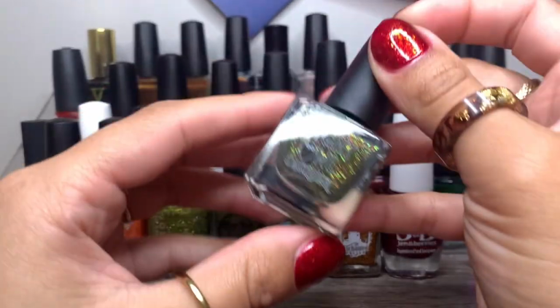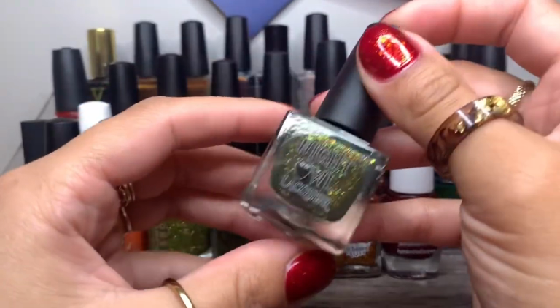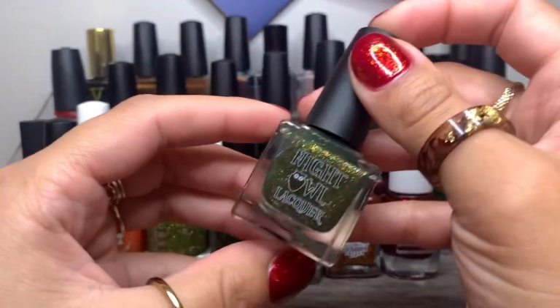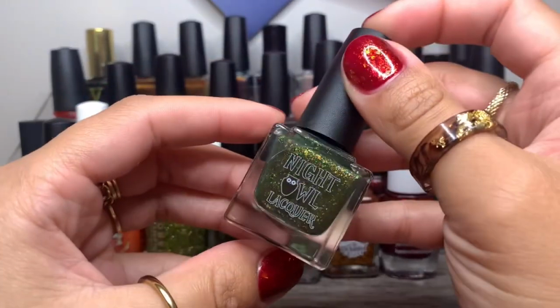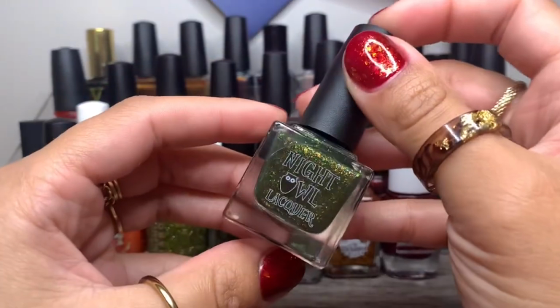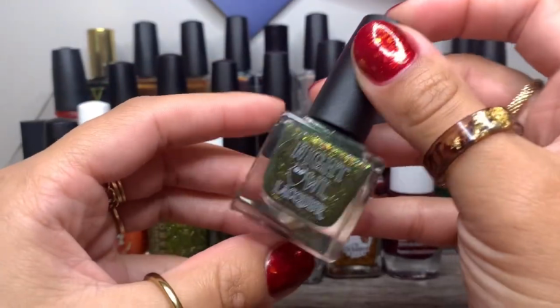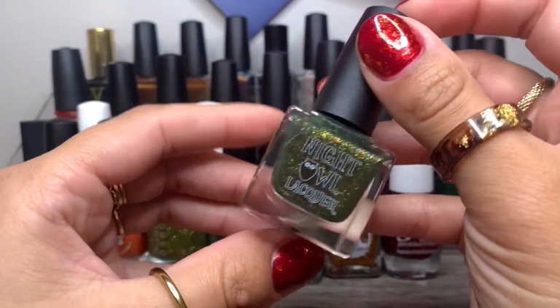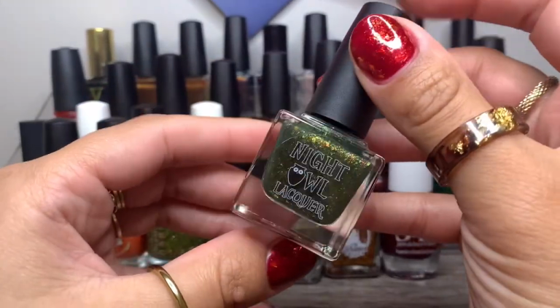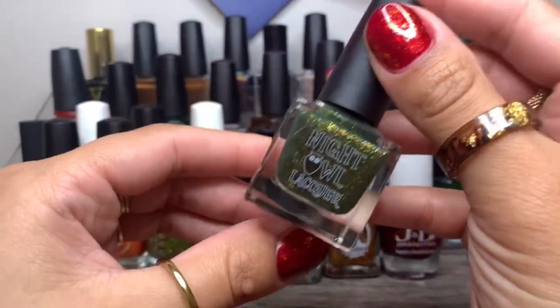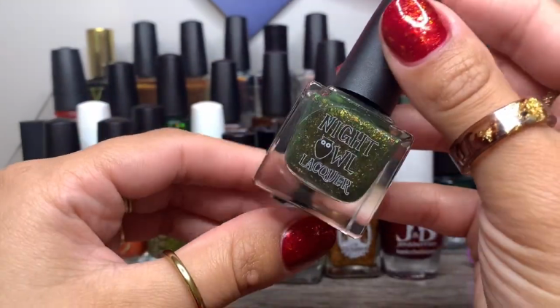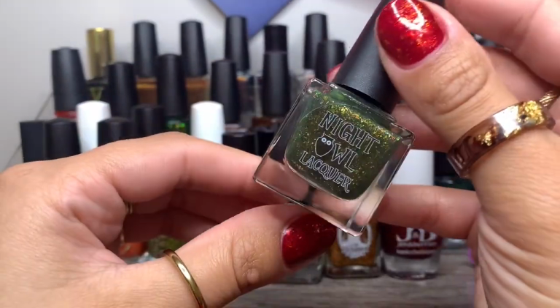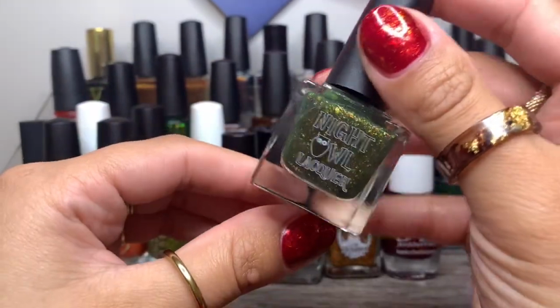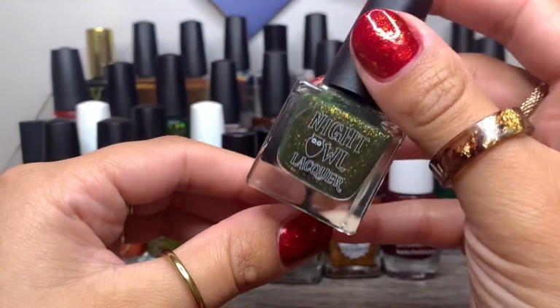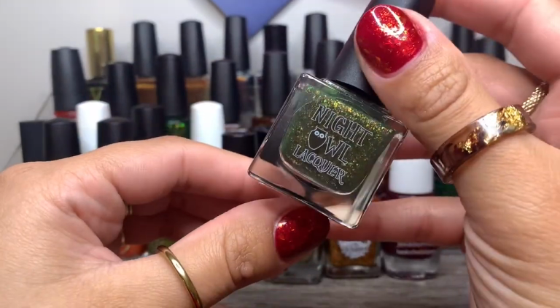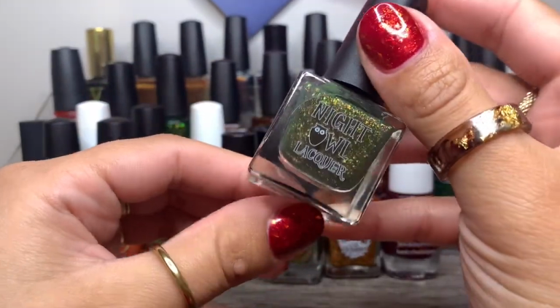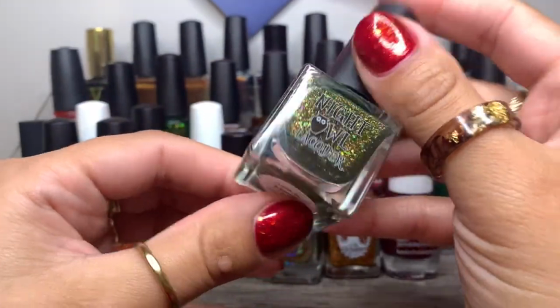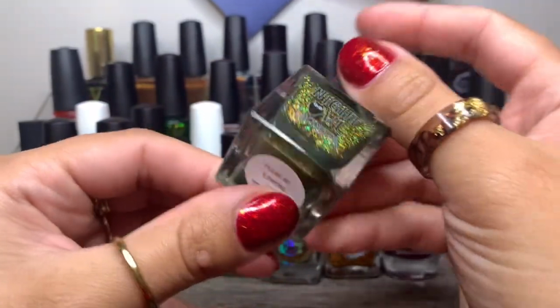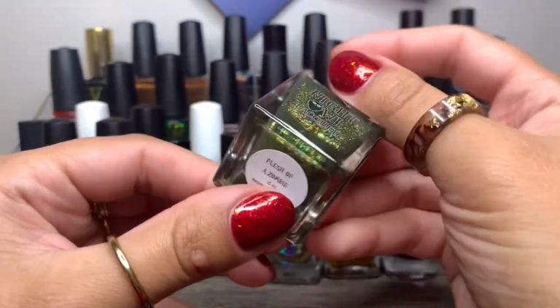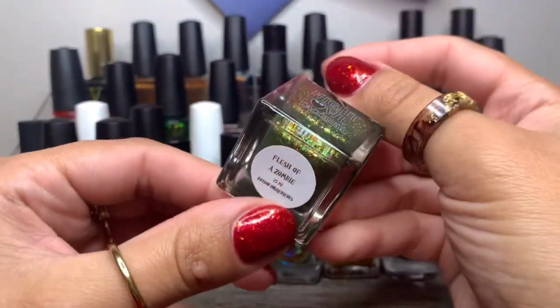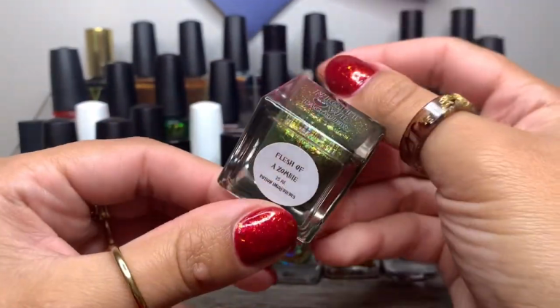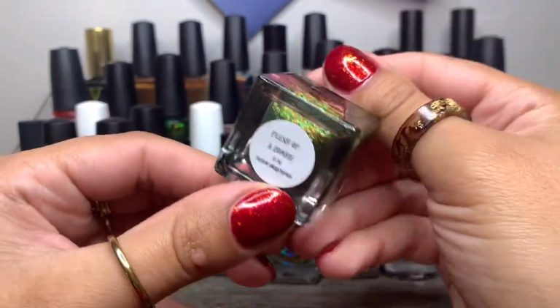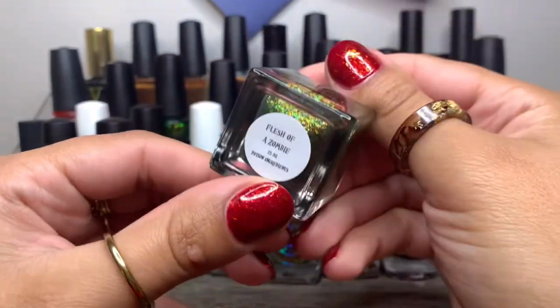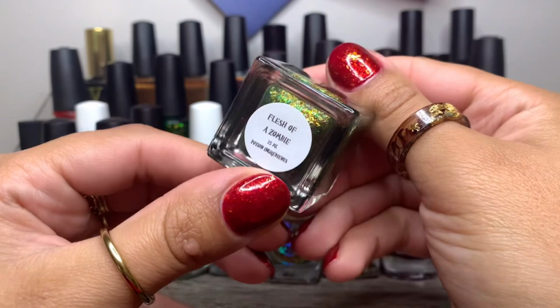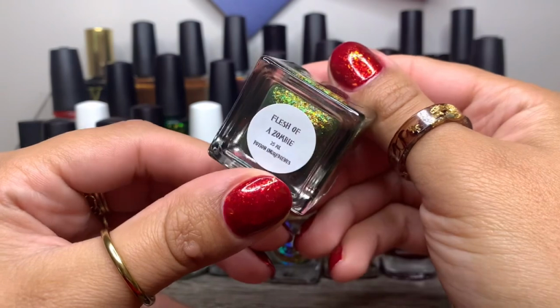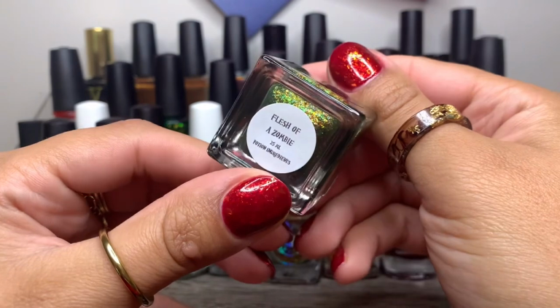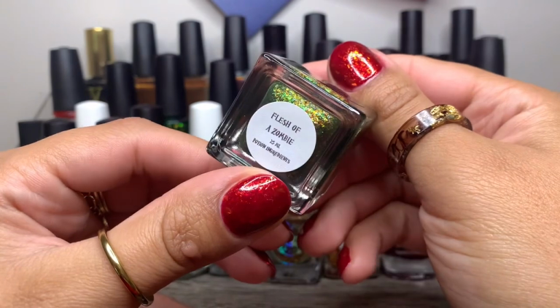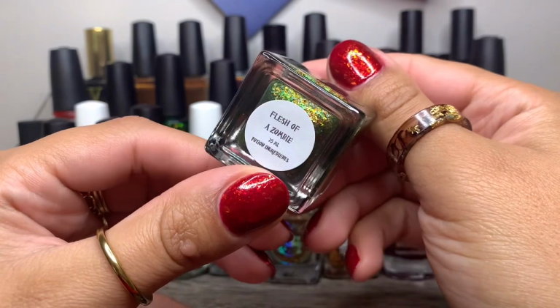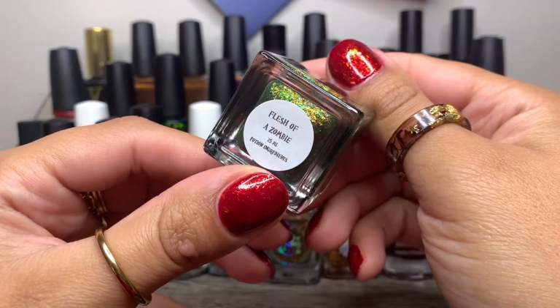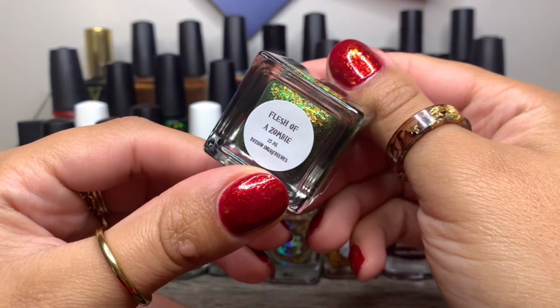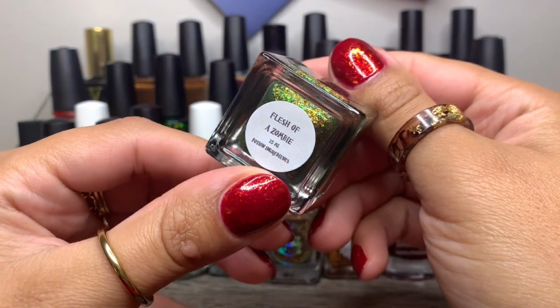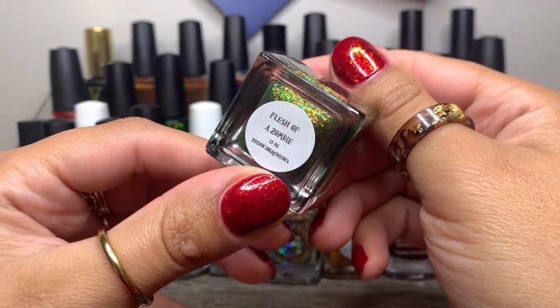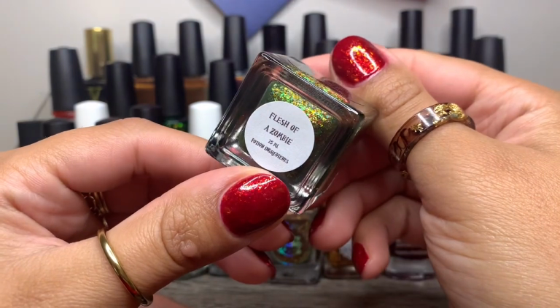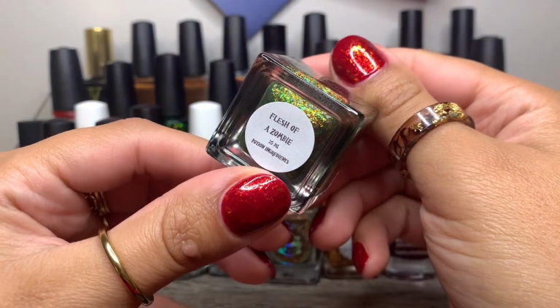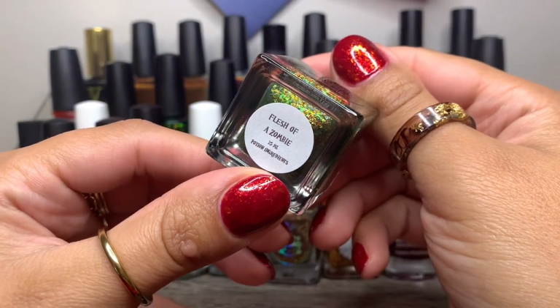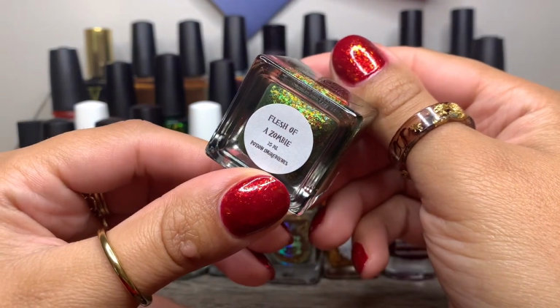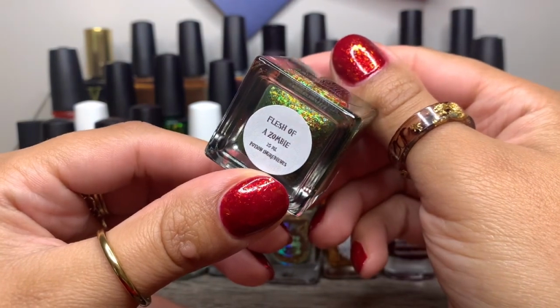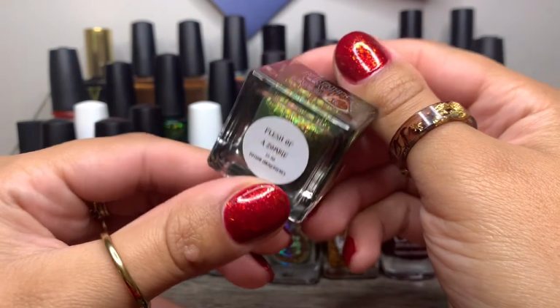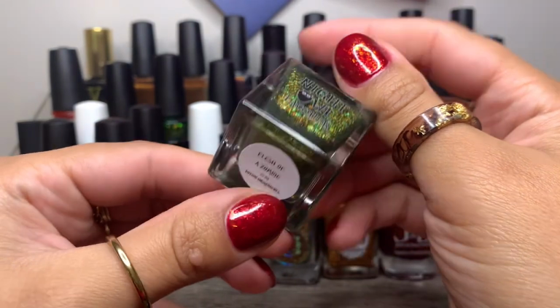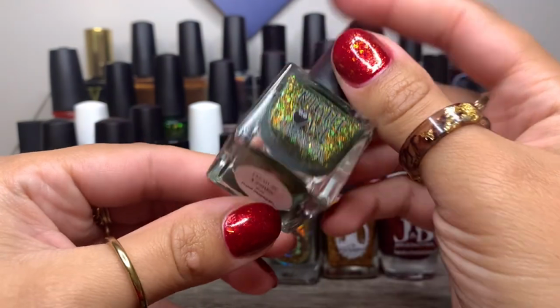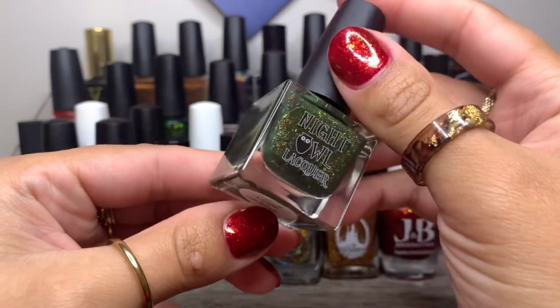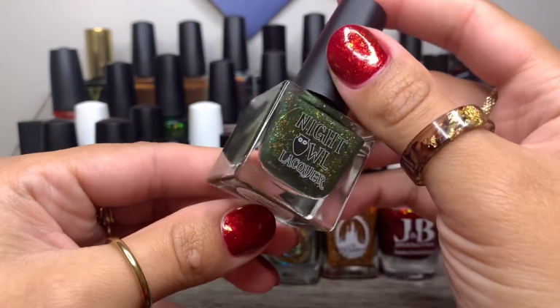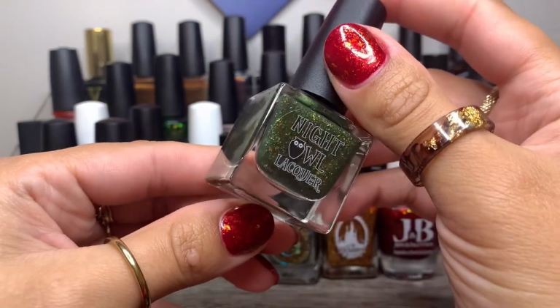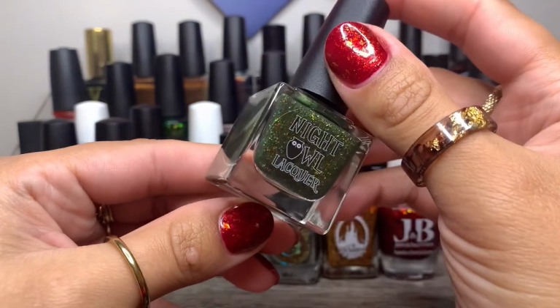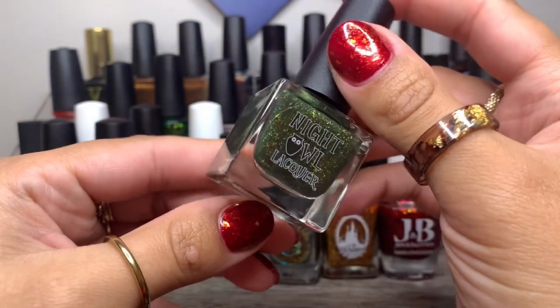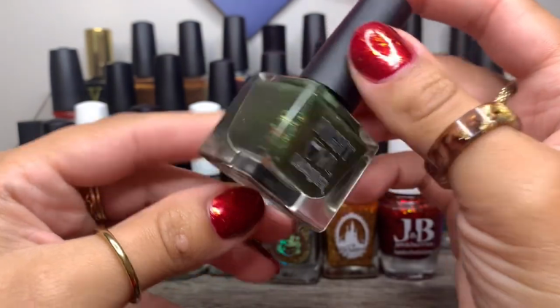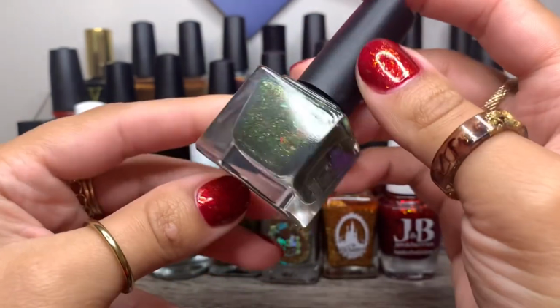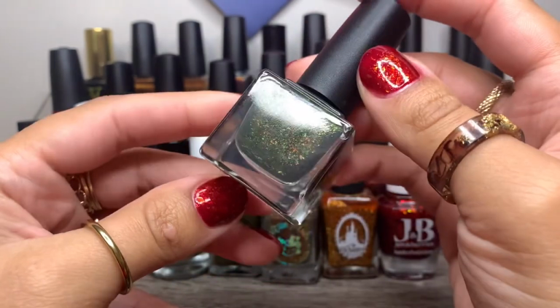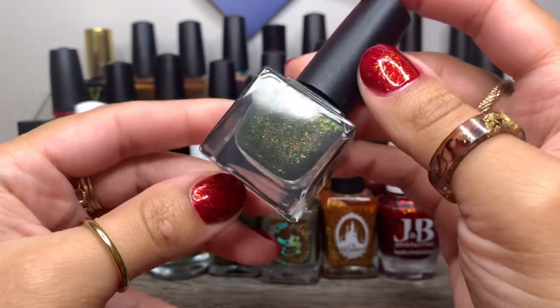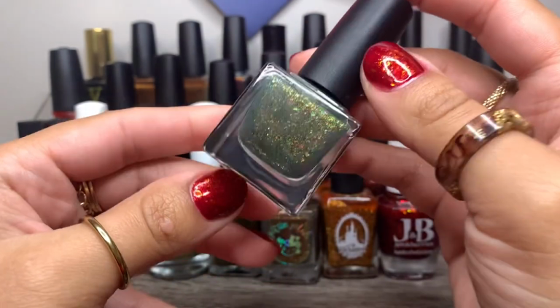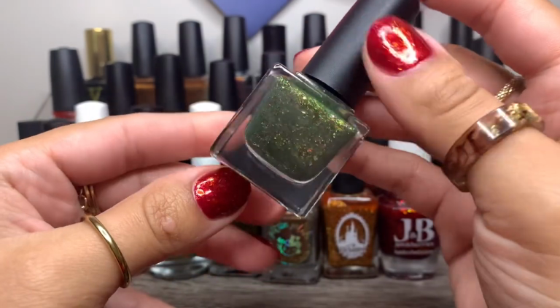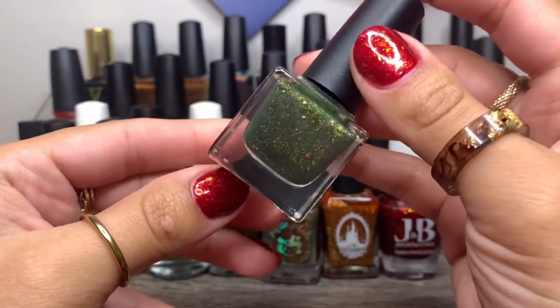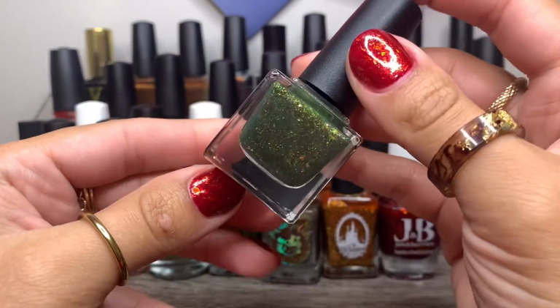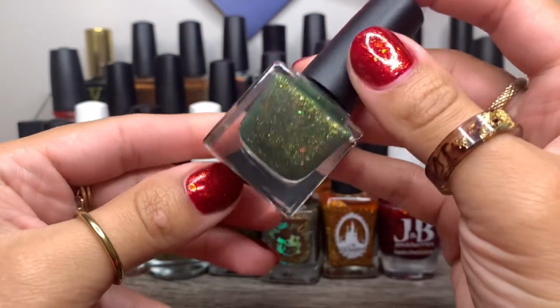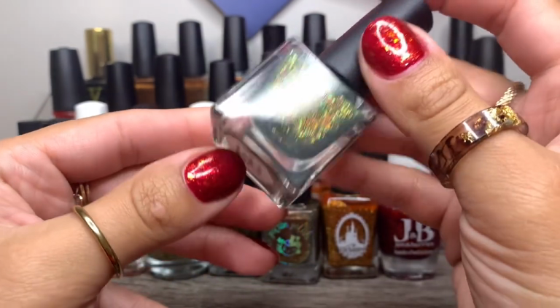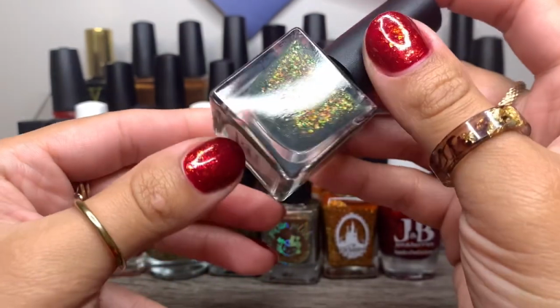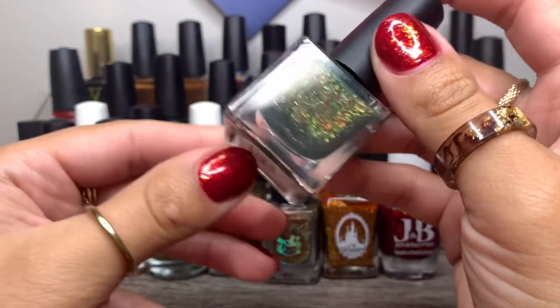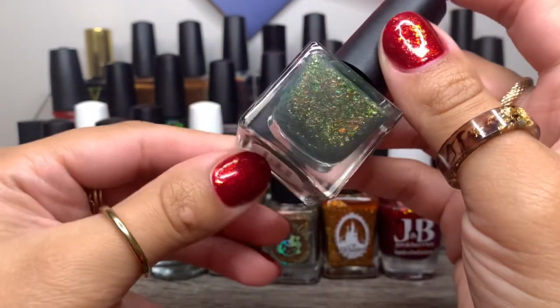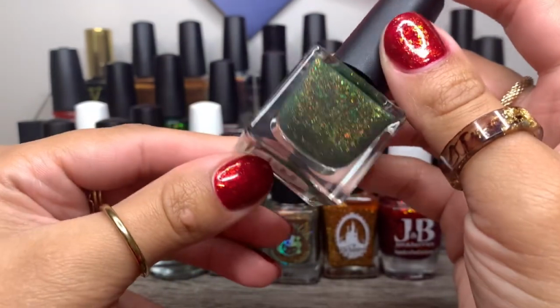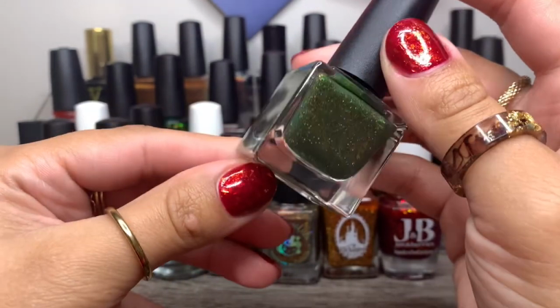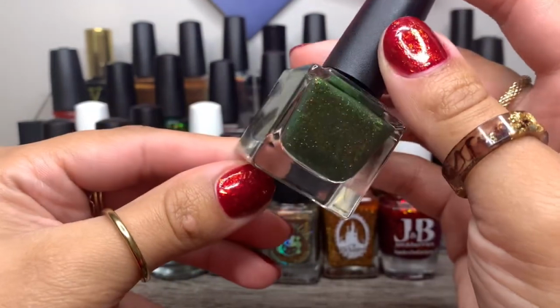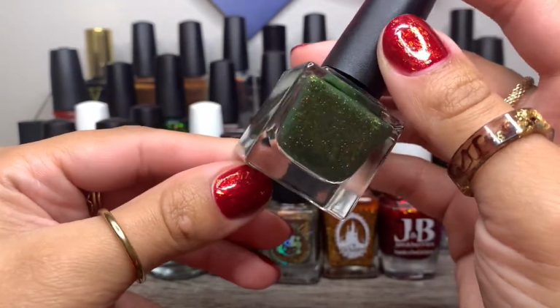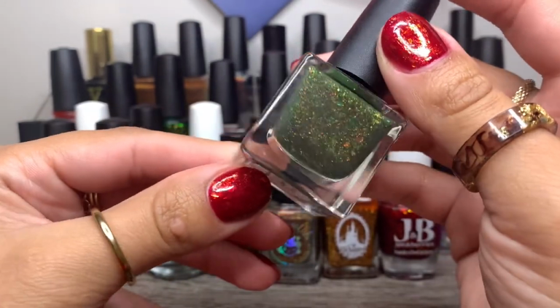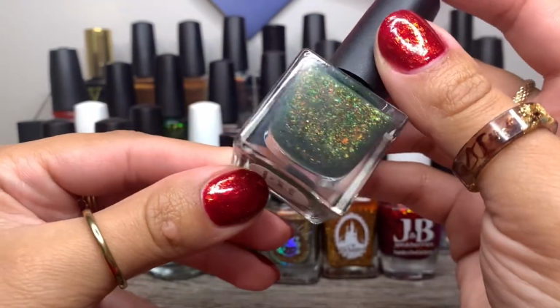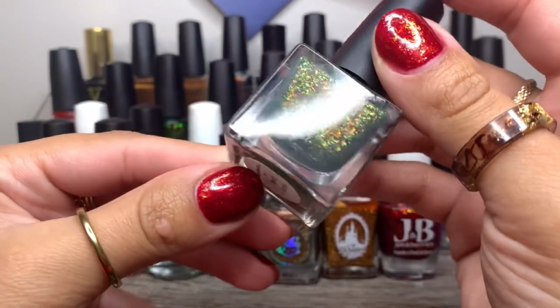And then again another Night Owl Lacquer — Flesh of a Zombie. Of course, gotta have that one in there just because of the name.